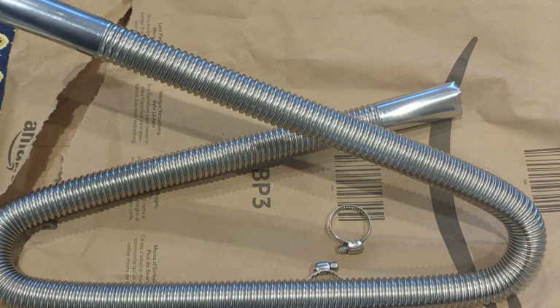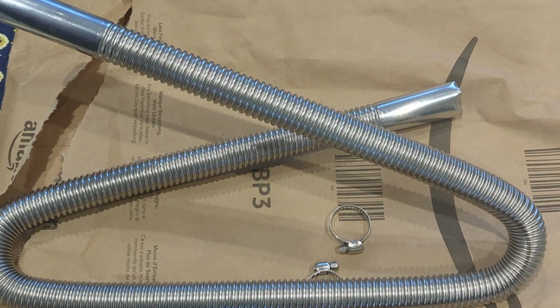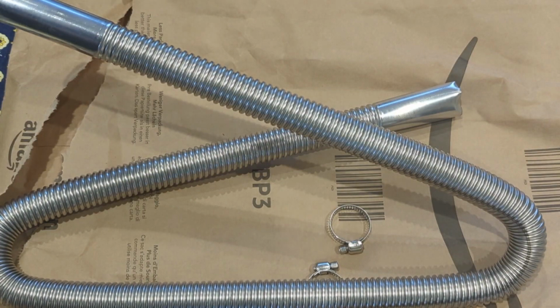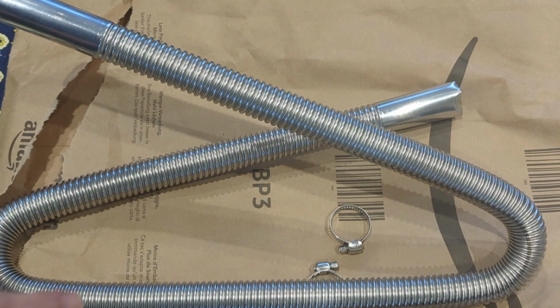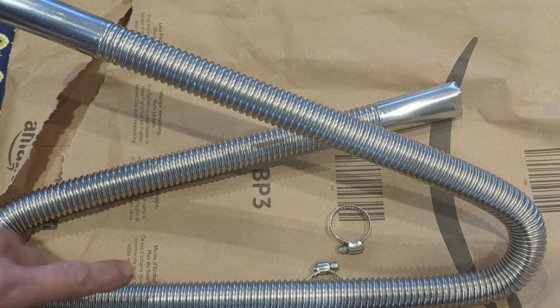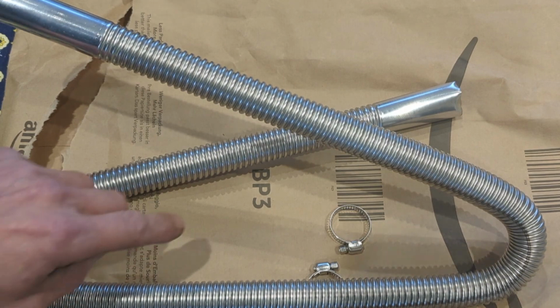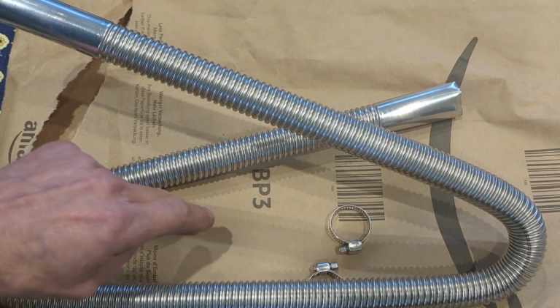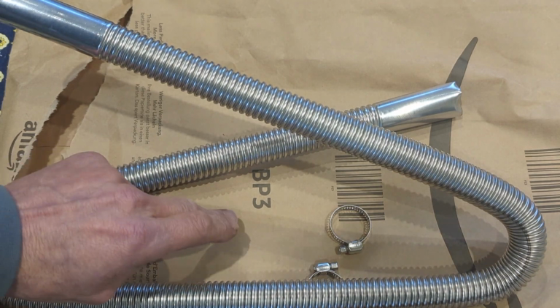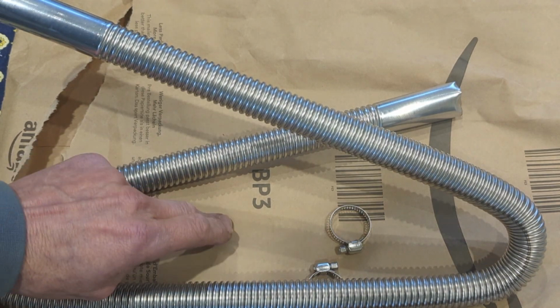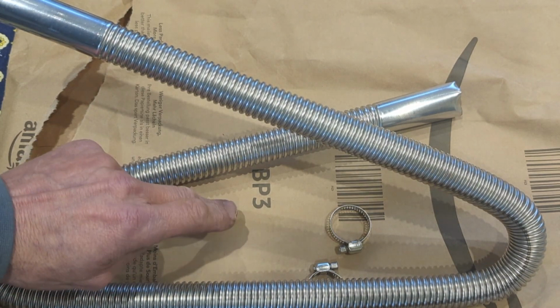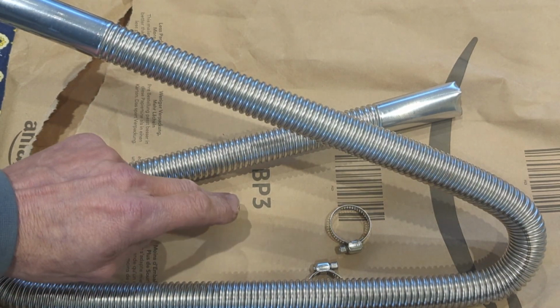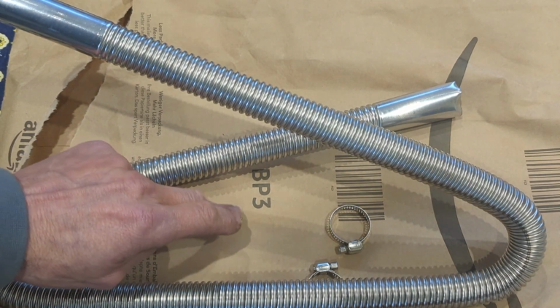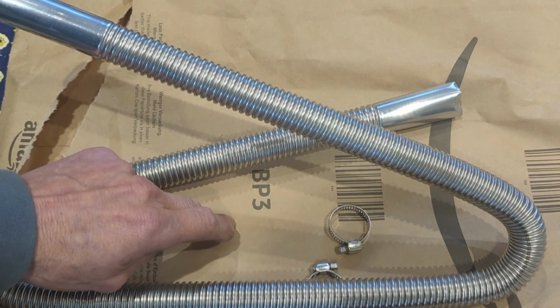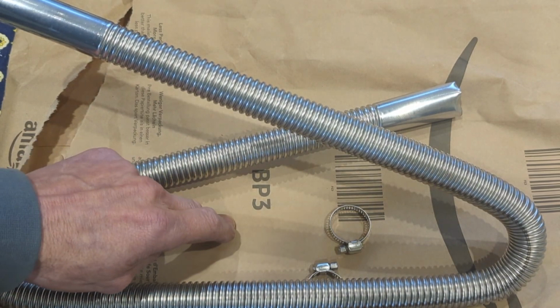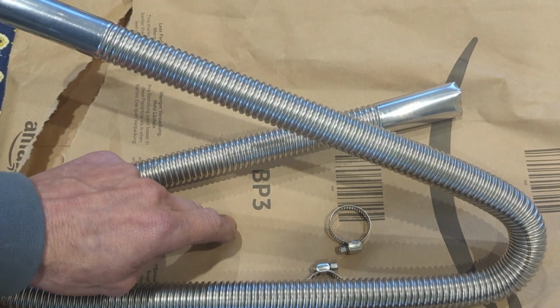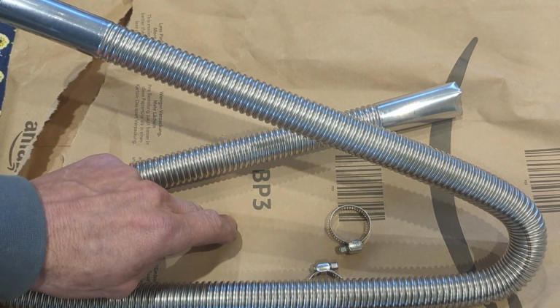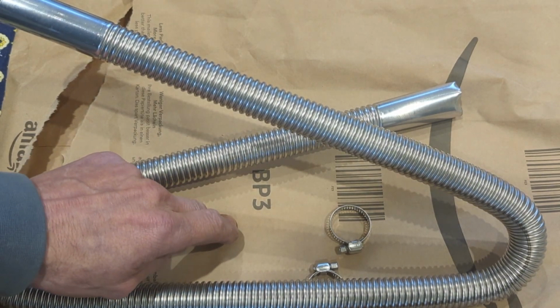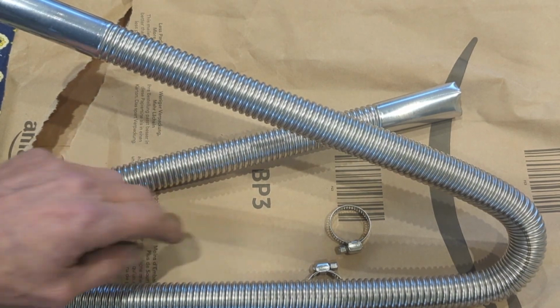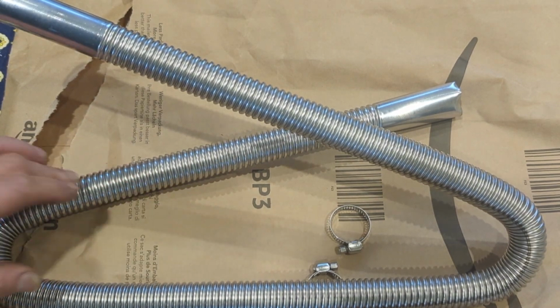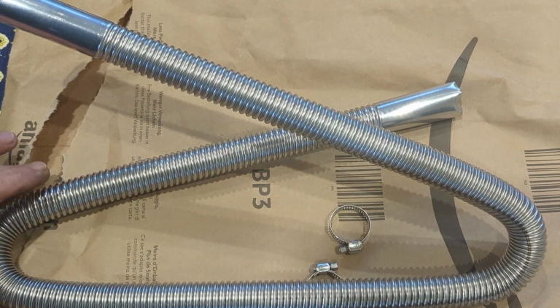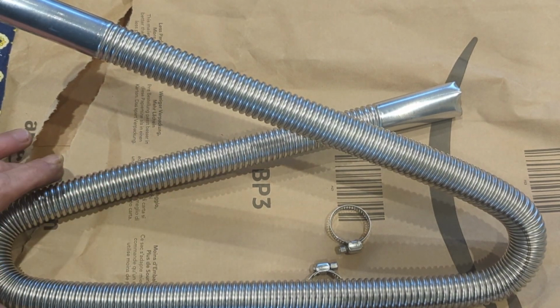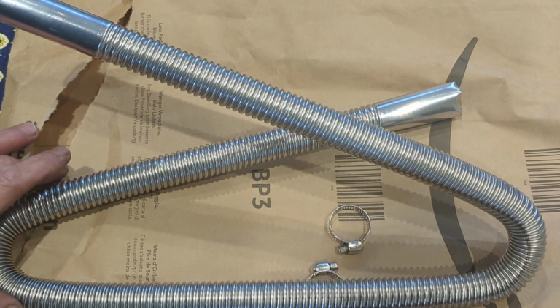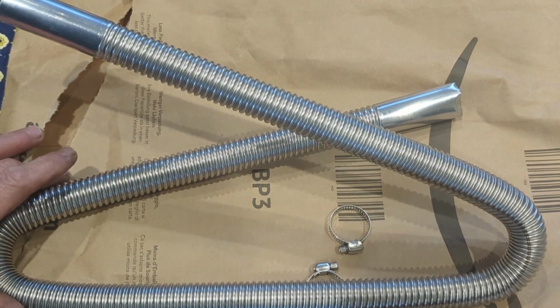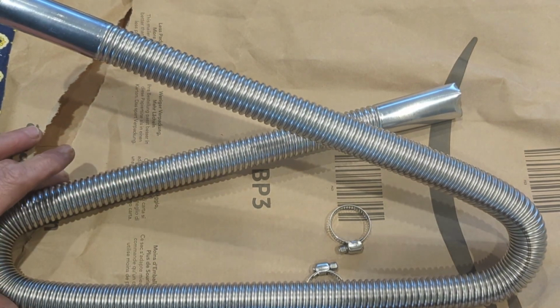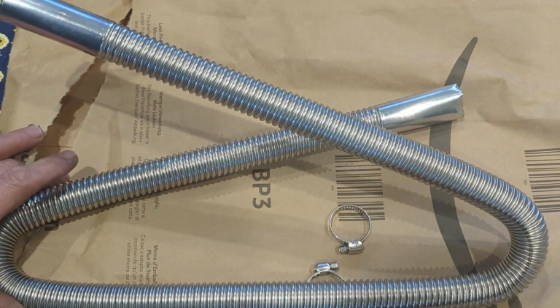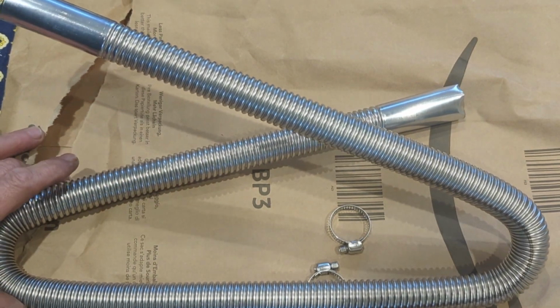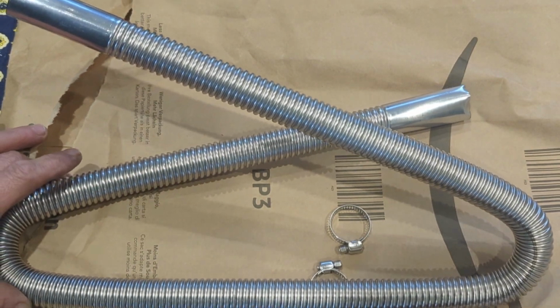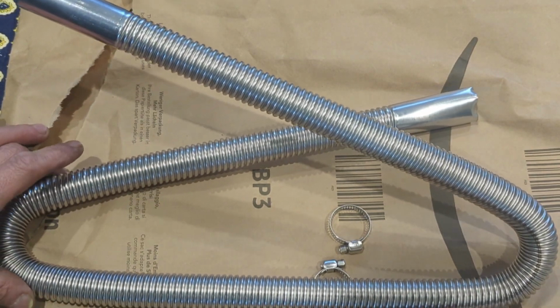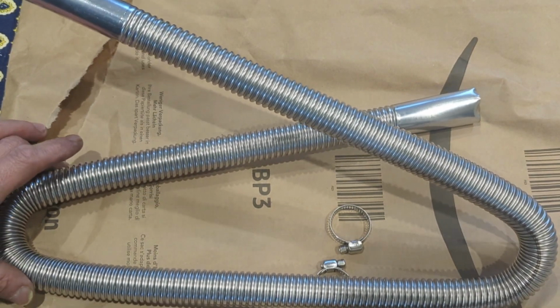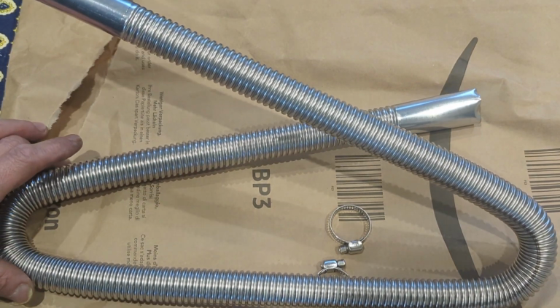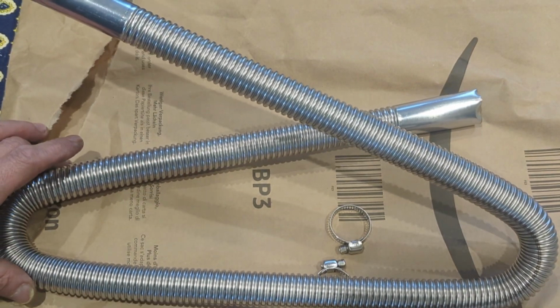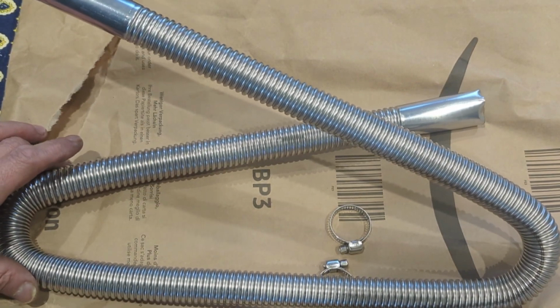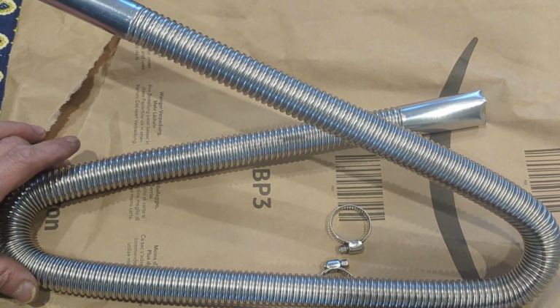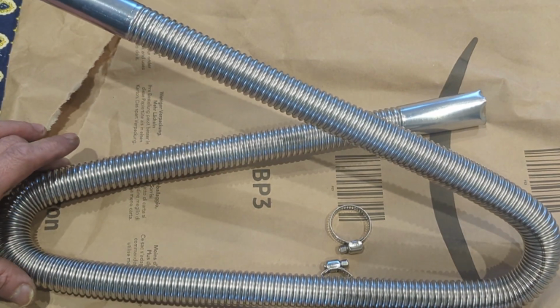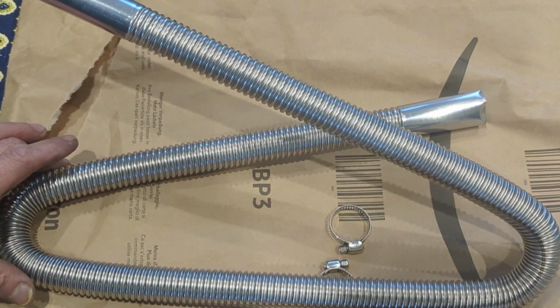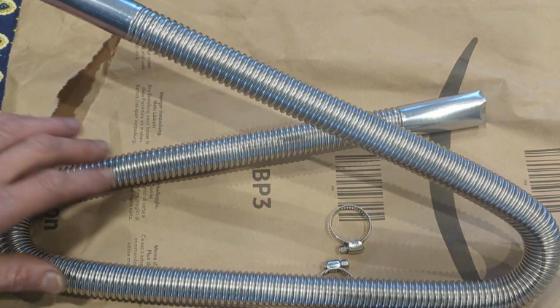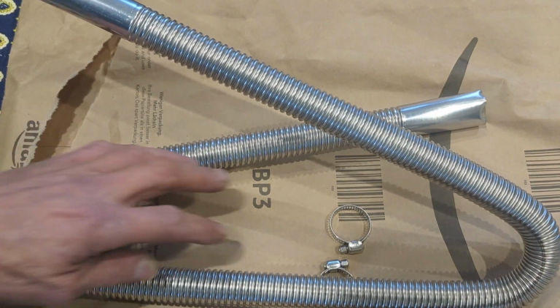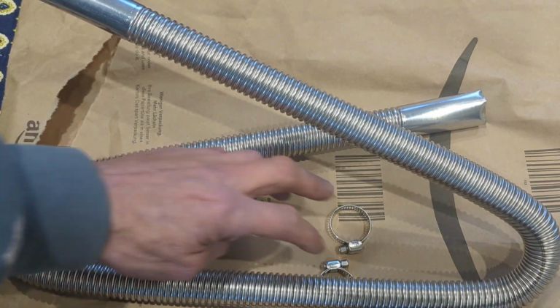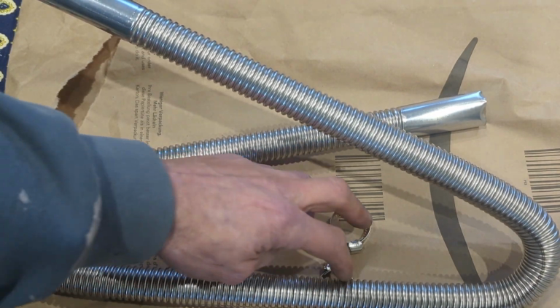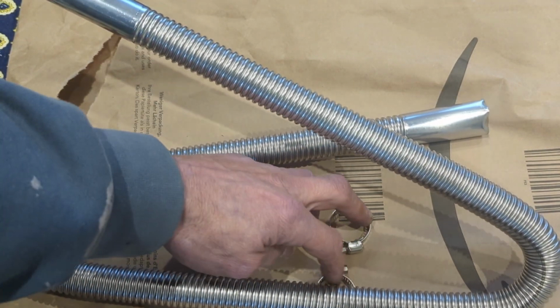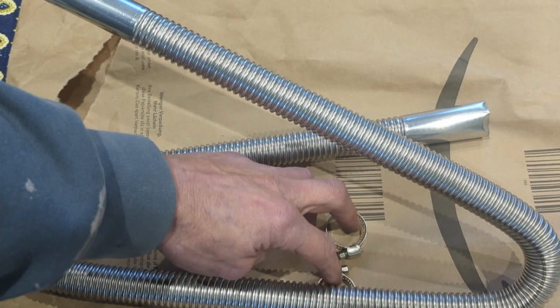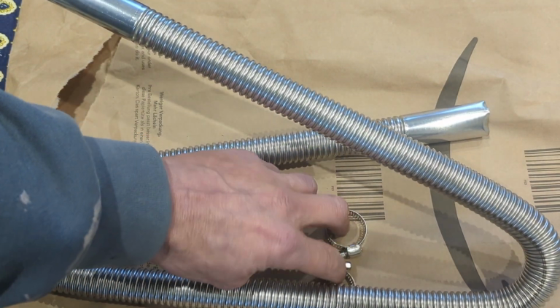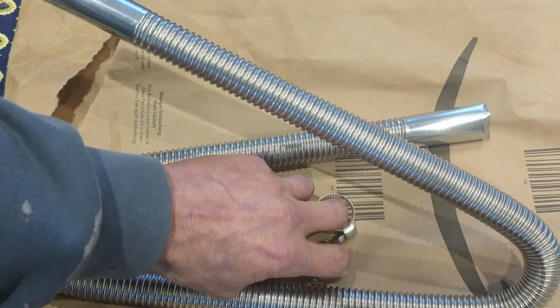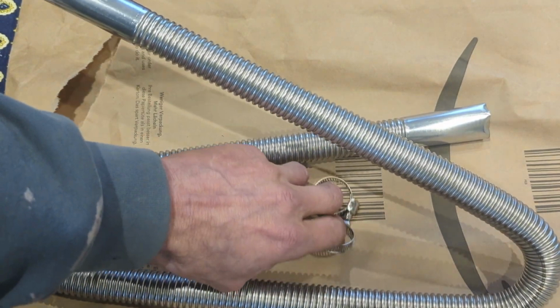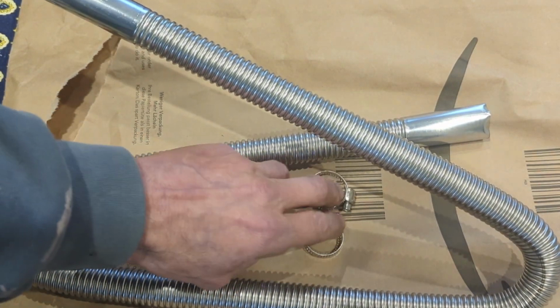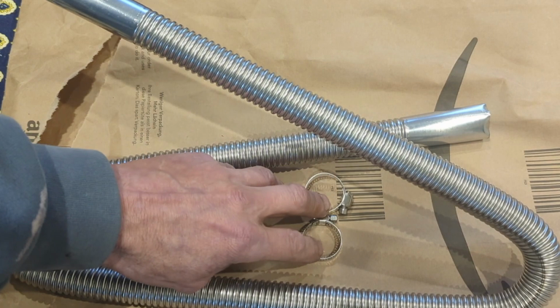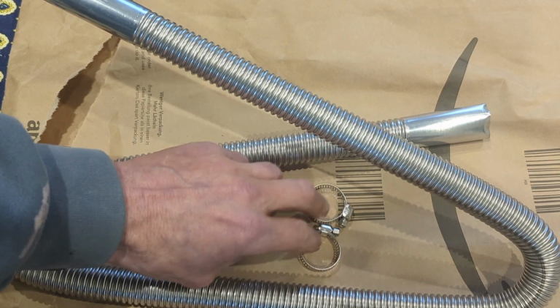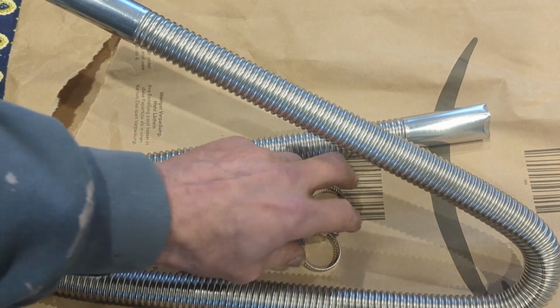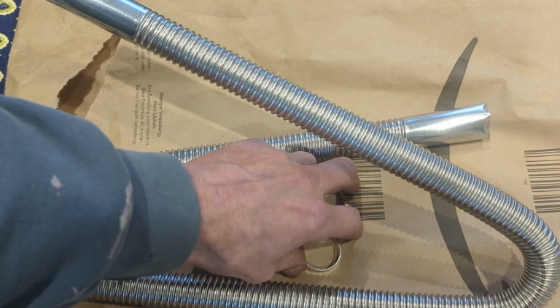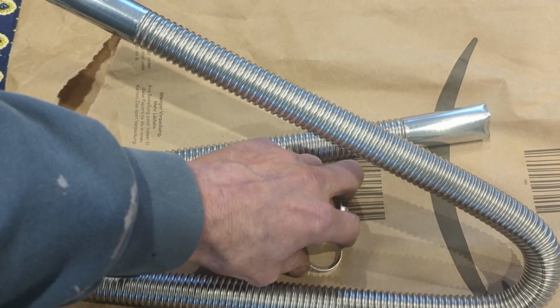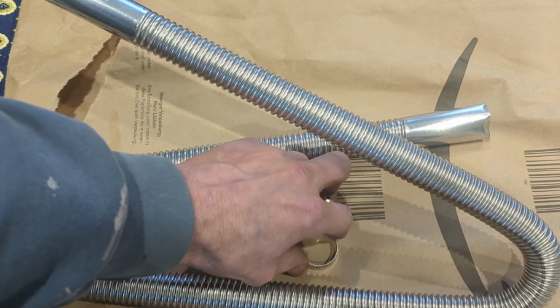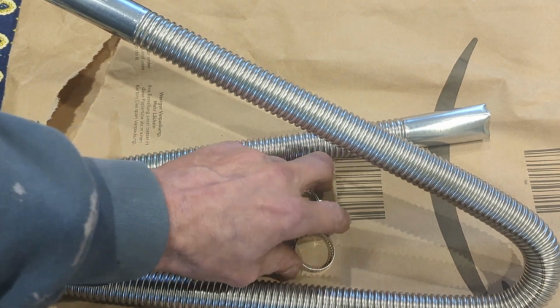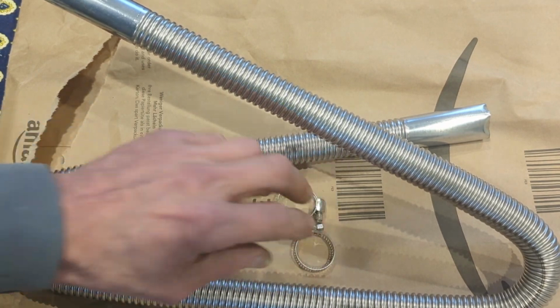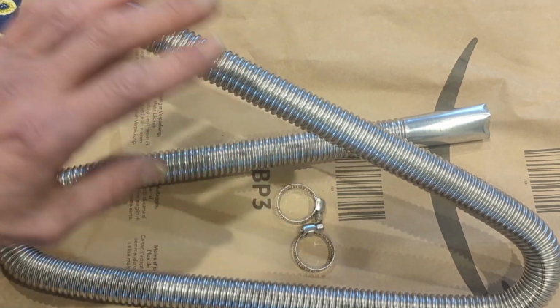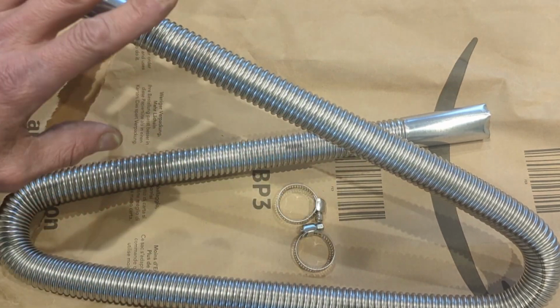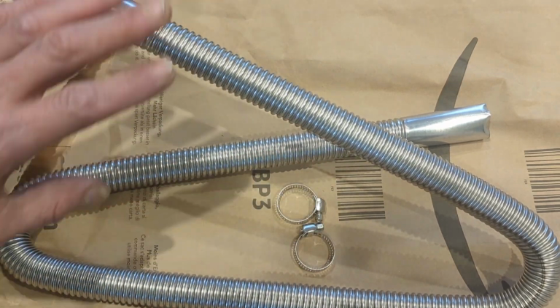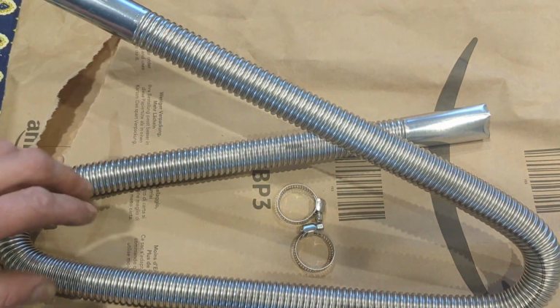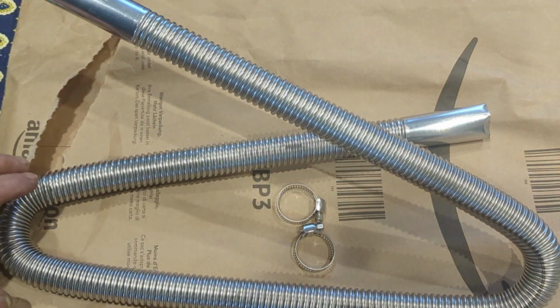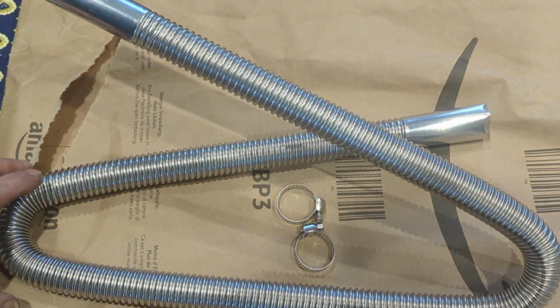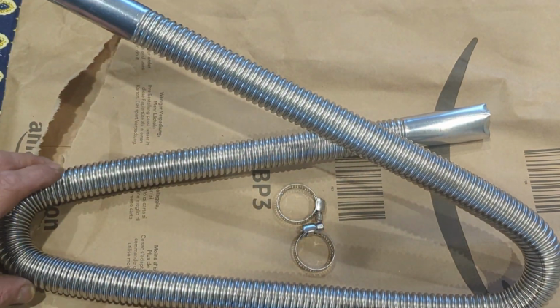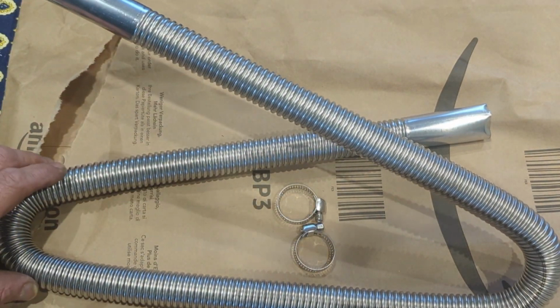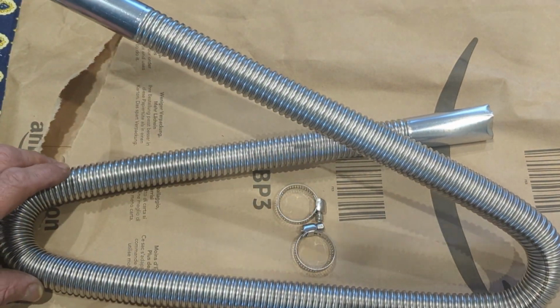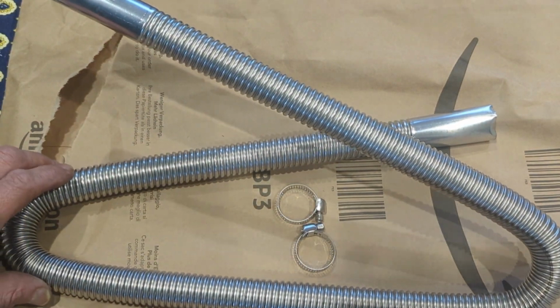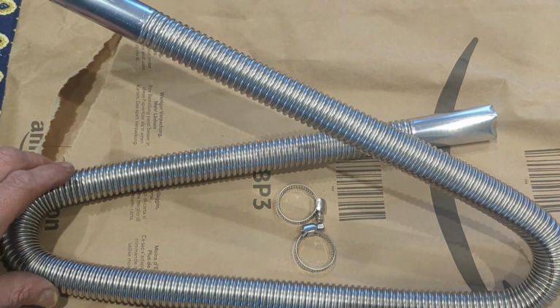Also just wanted to say it was from Amazon and it was £11.99 including next day delivery, and it's 120 centimetres long.